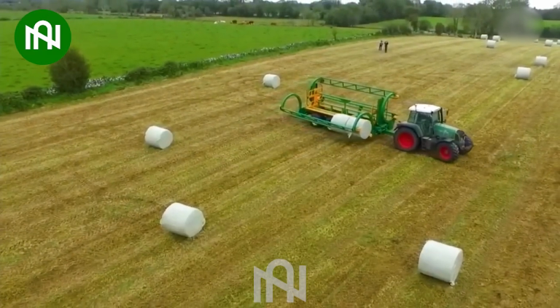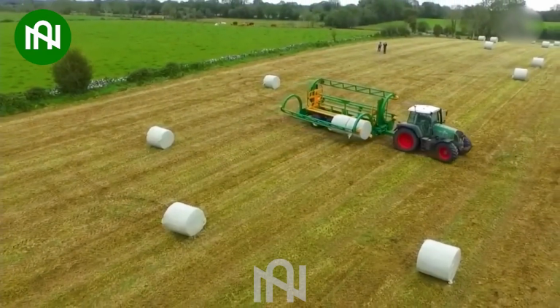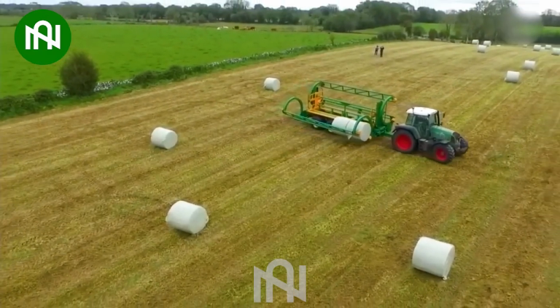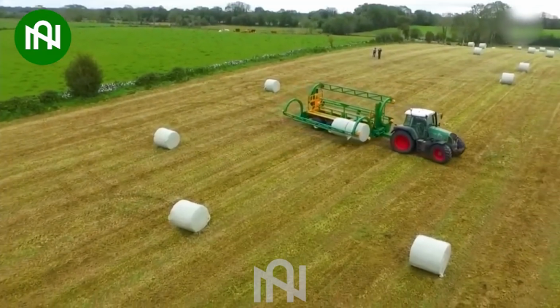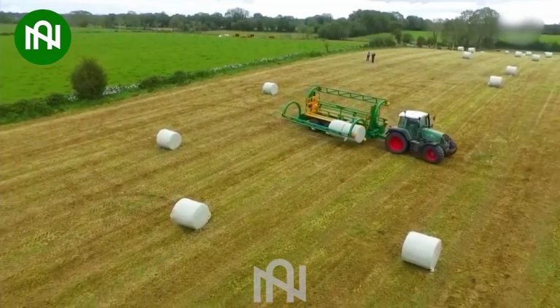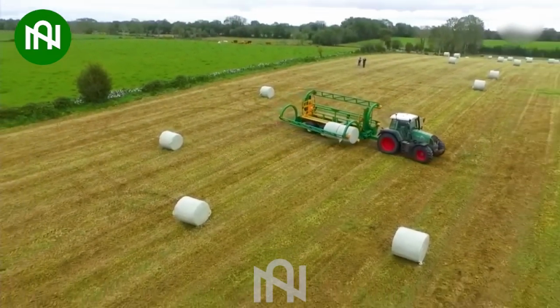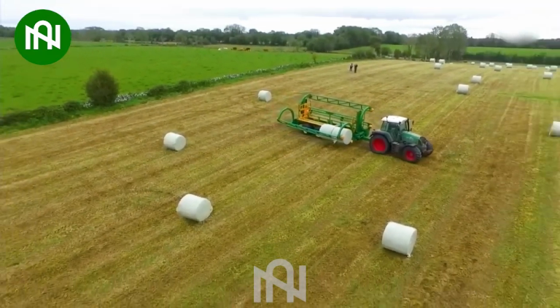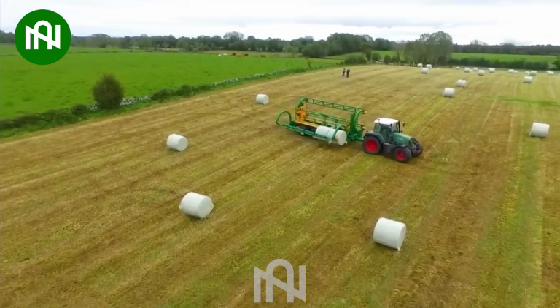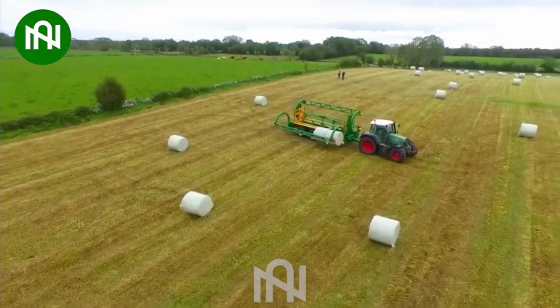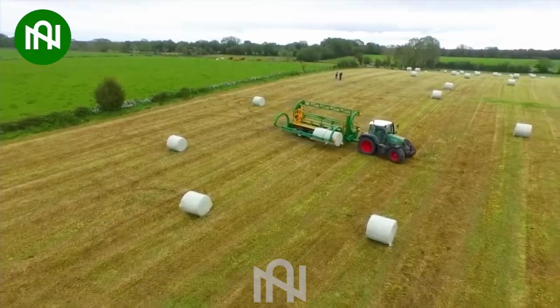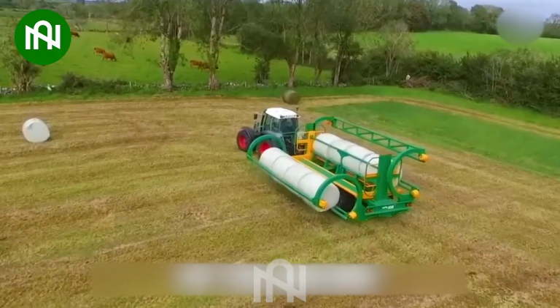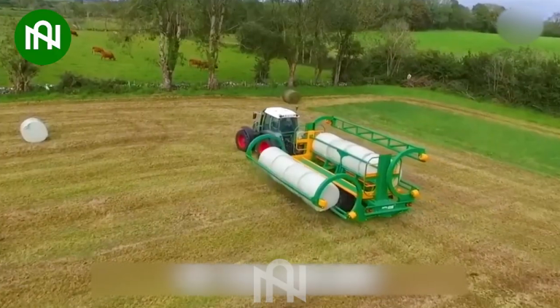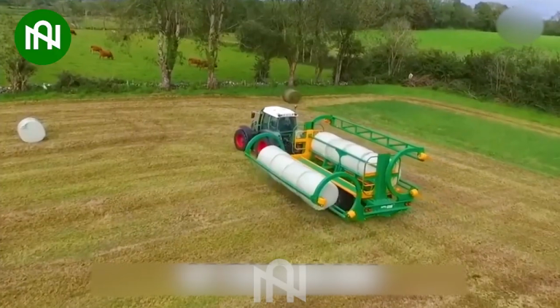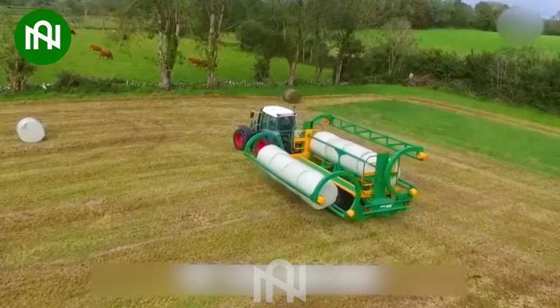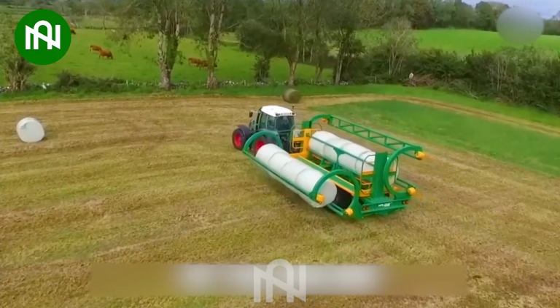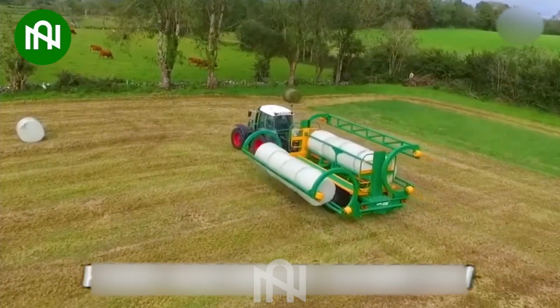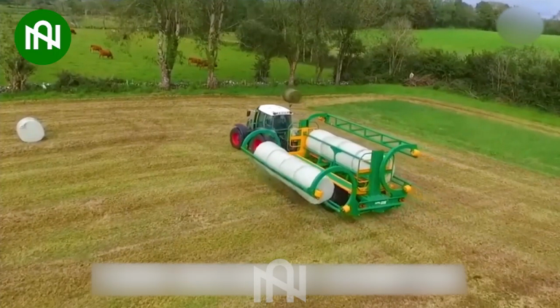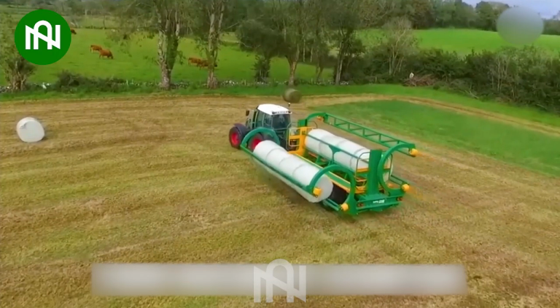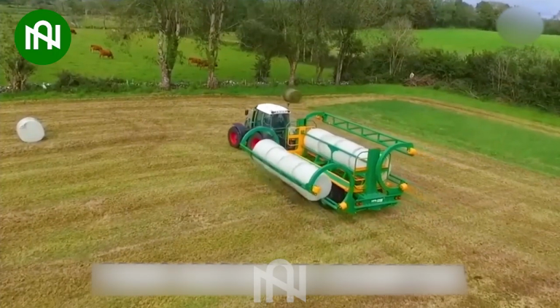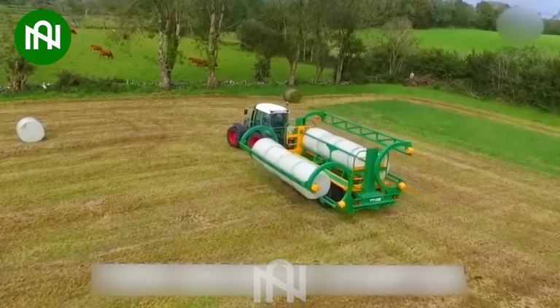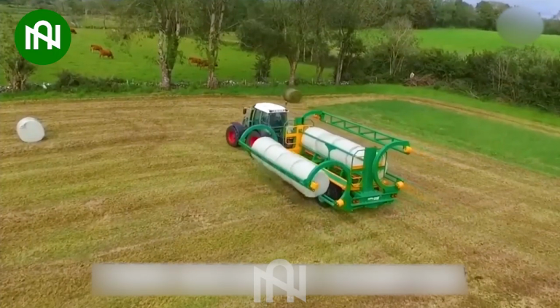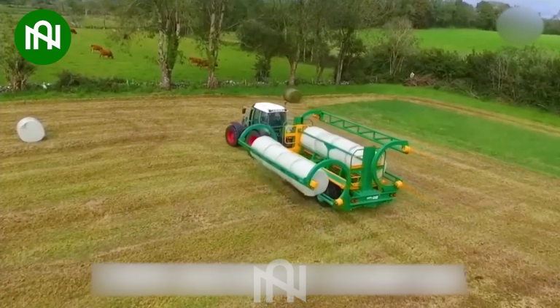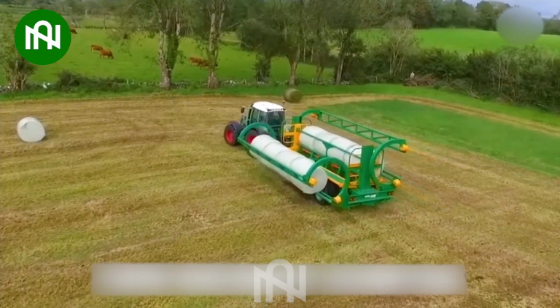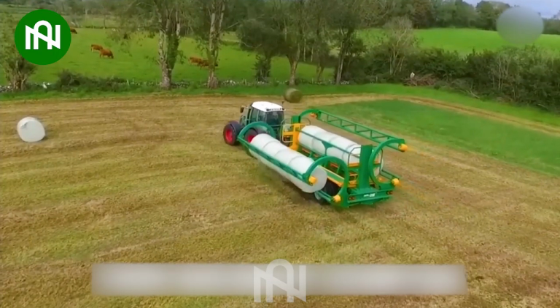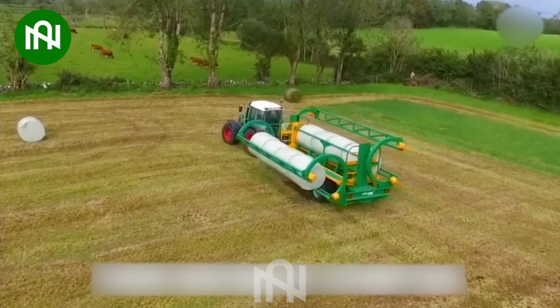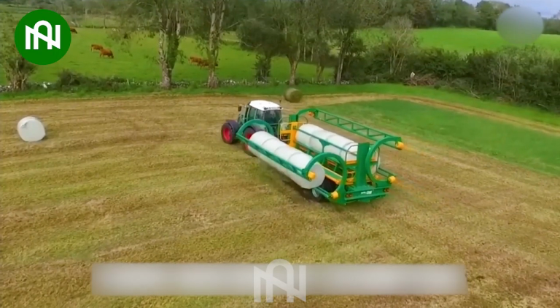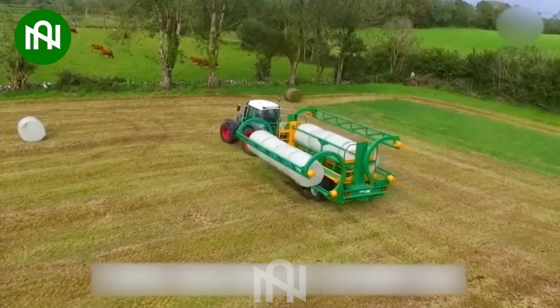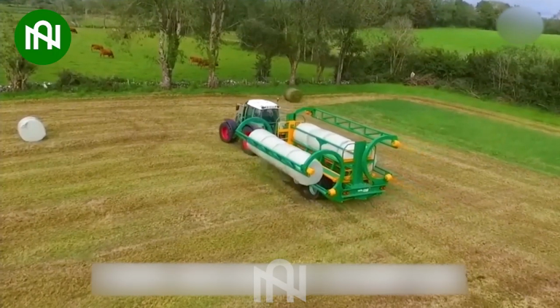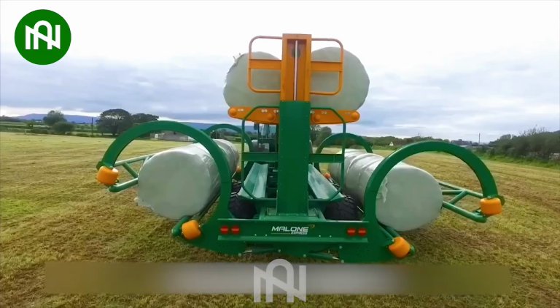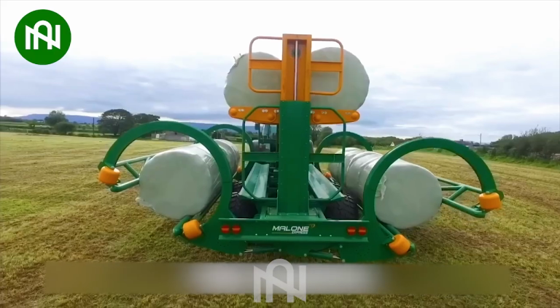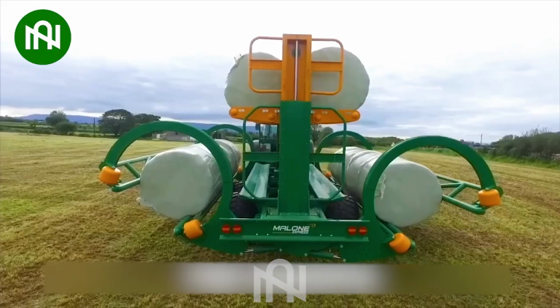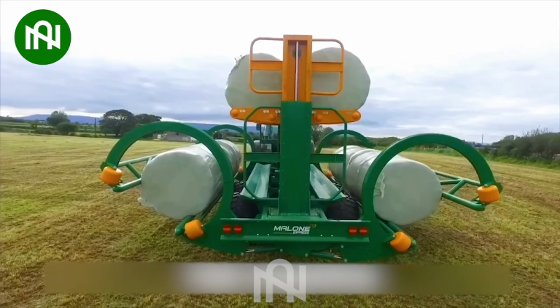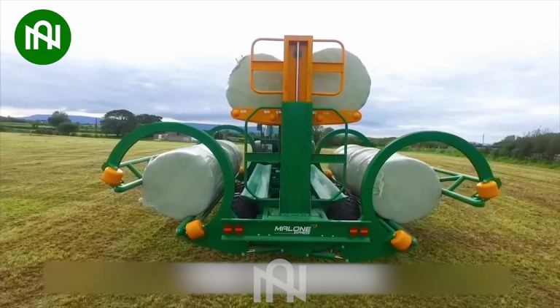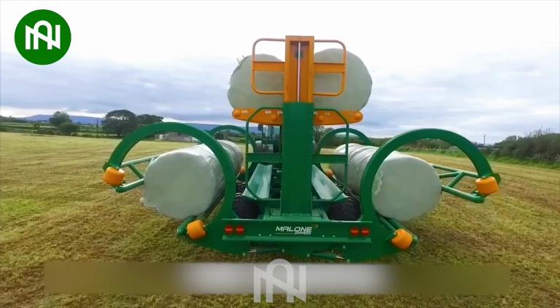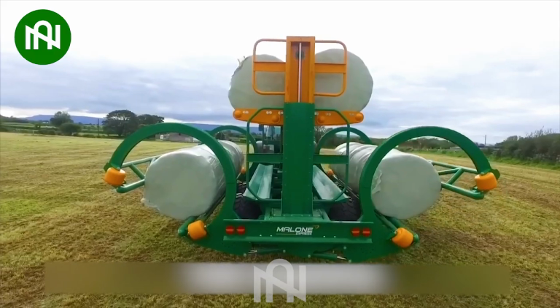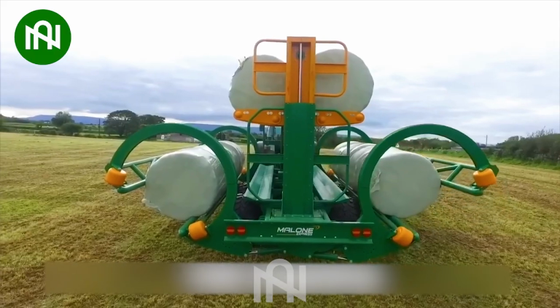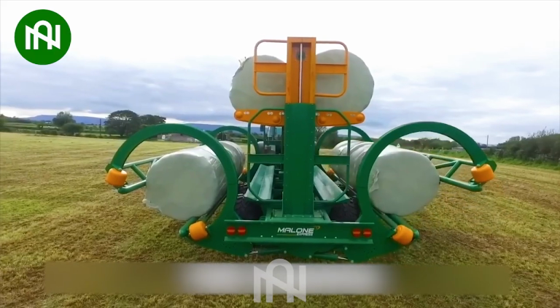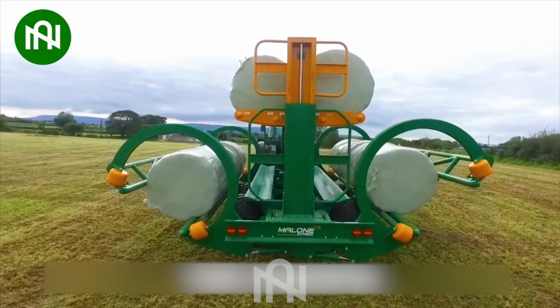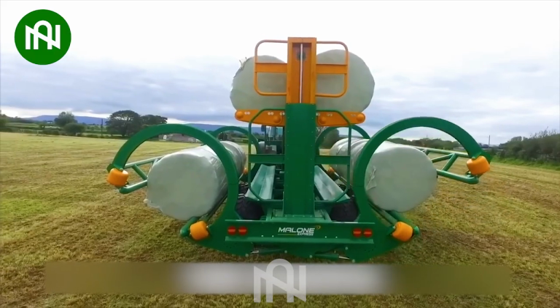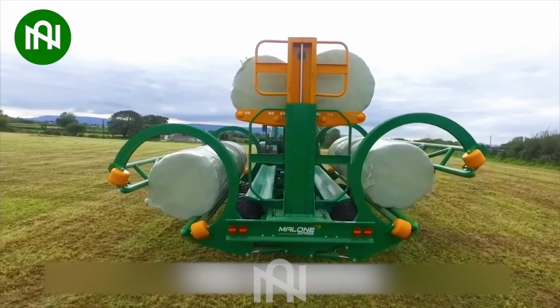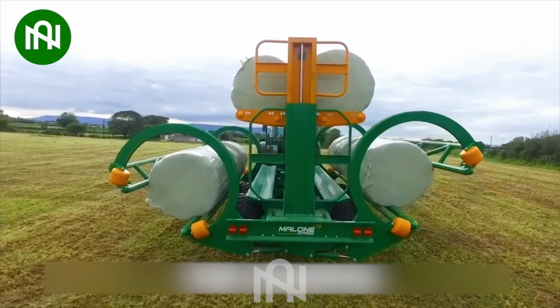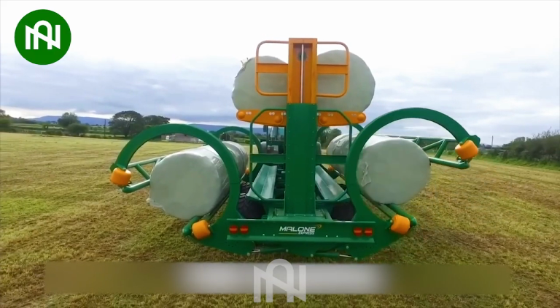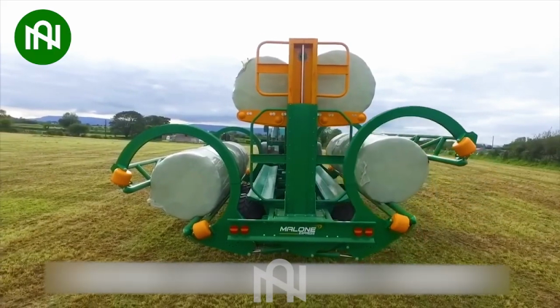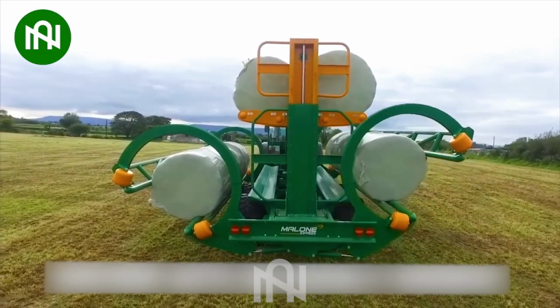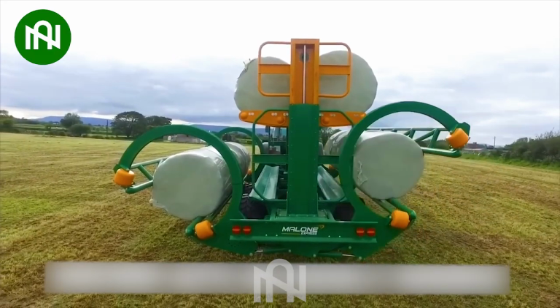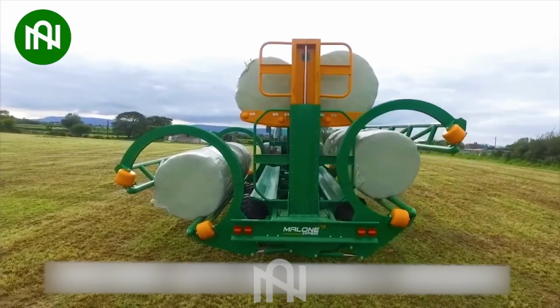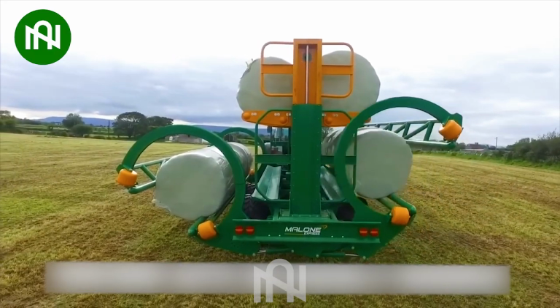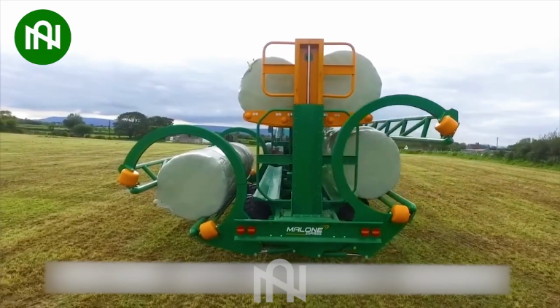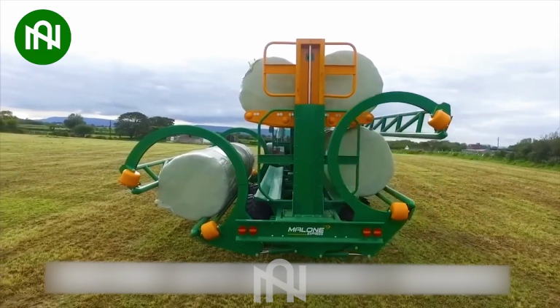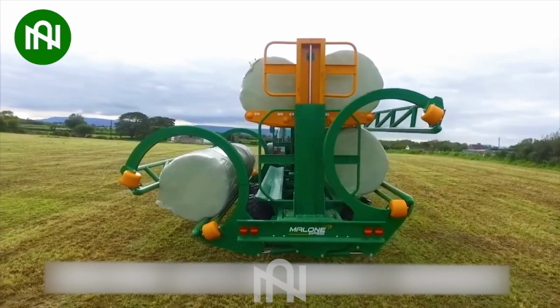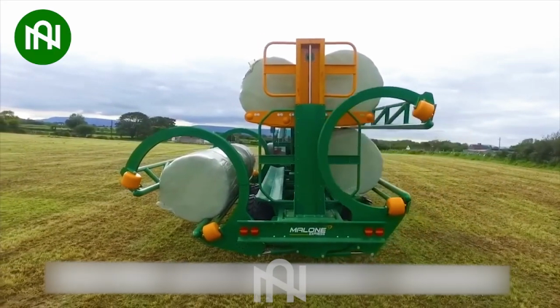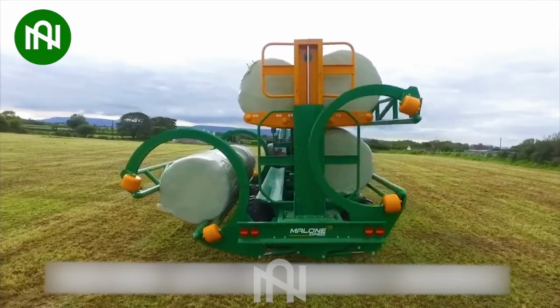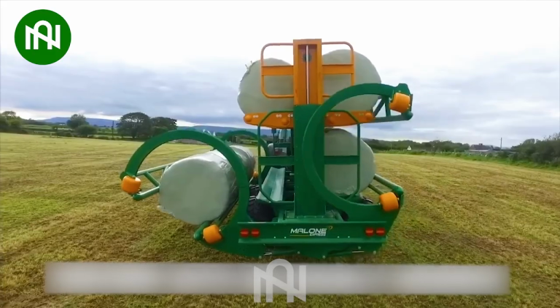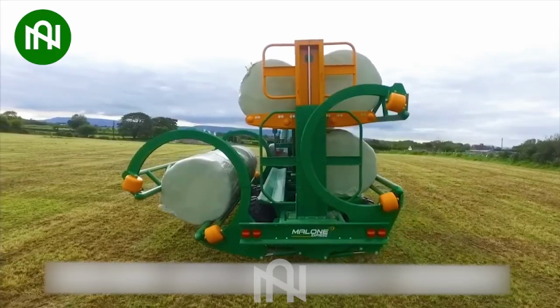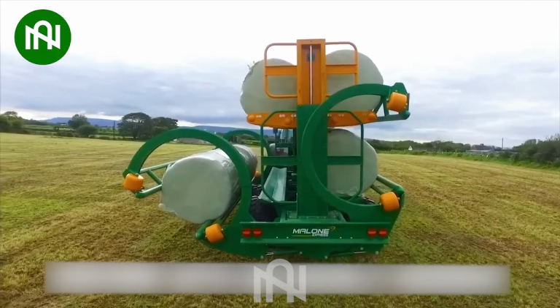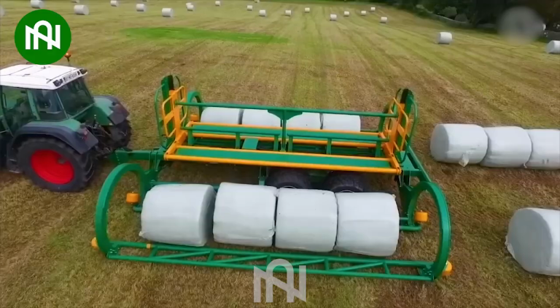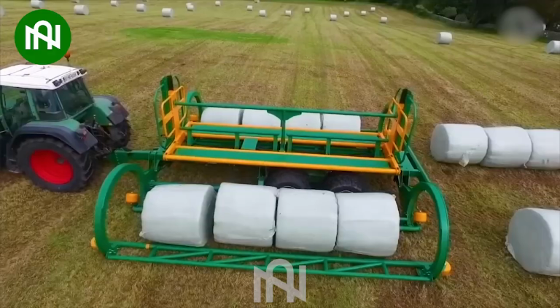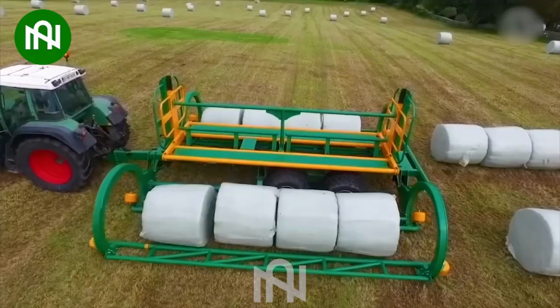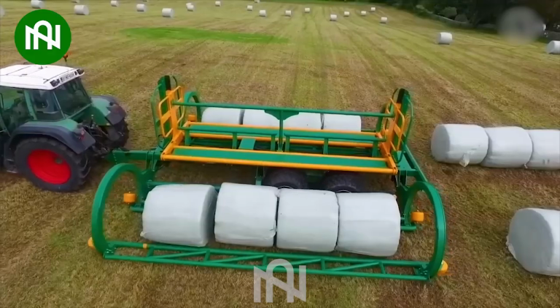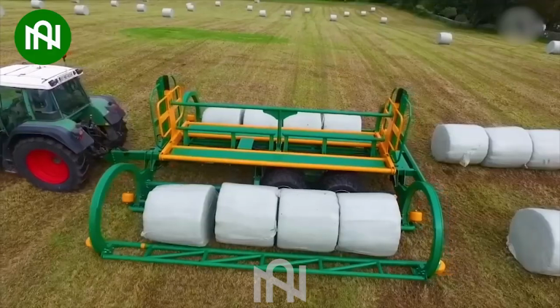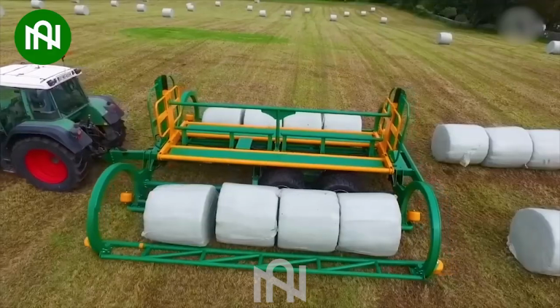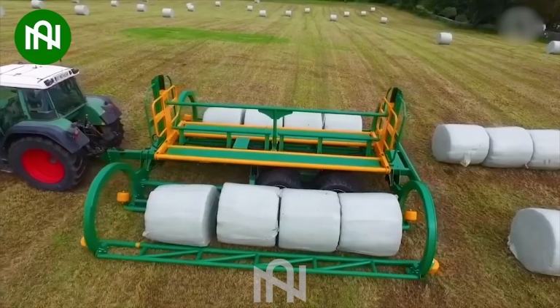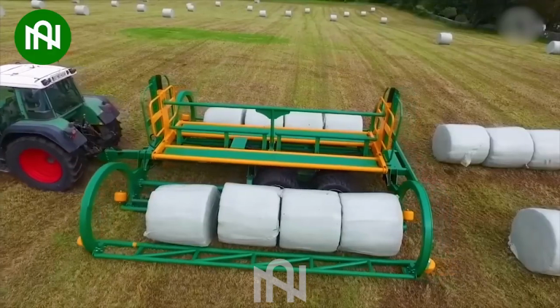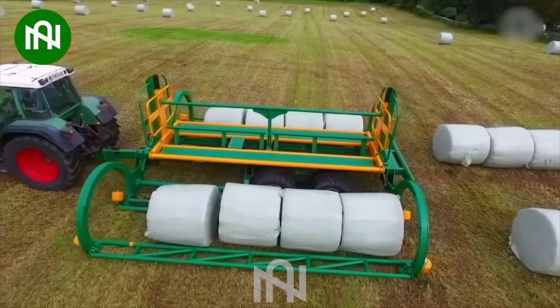Another machine for collecting grass bundles. Although it has a simple design, it provides excellent efficiency for farmers.